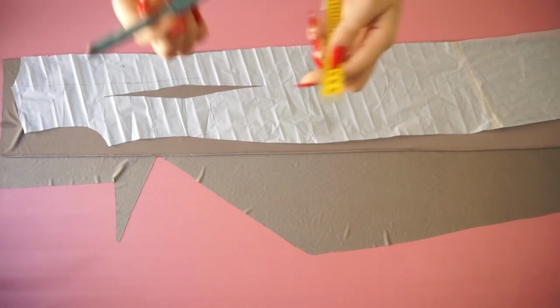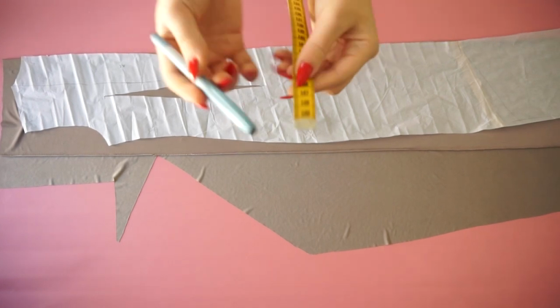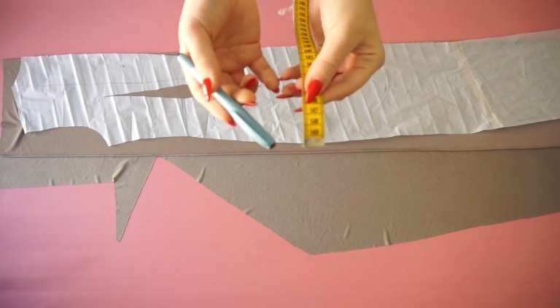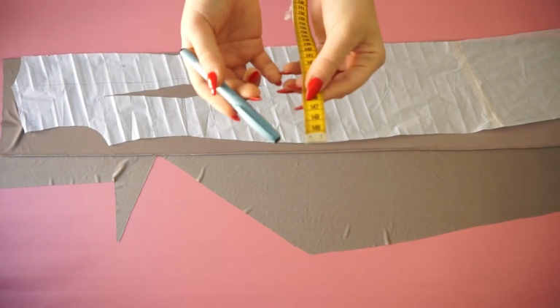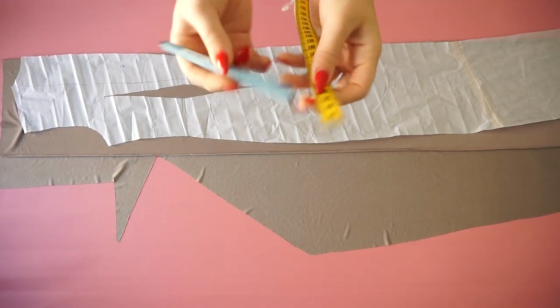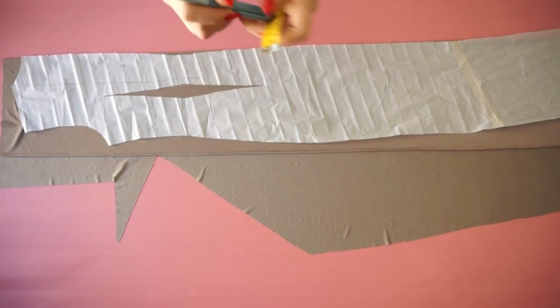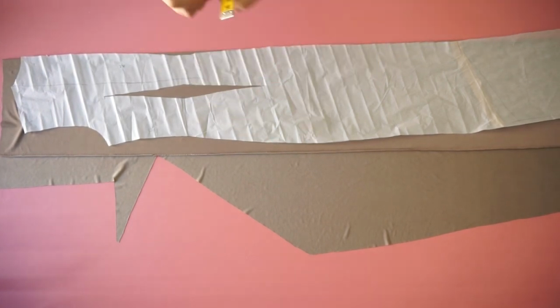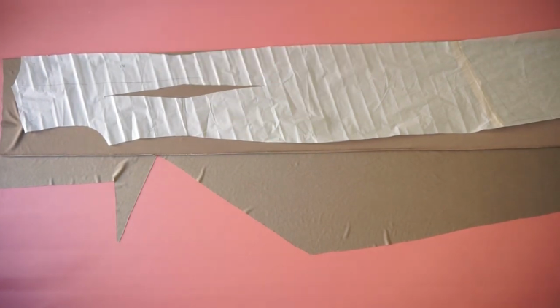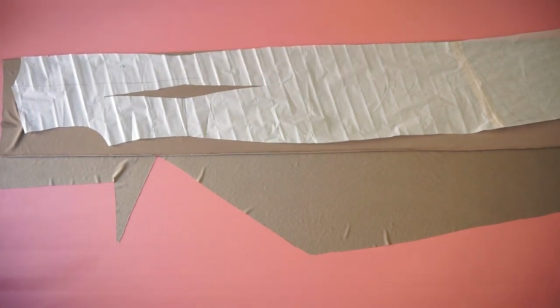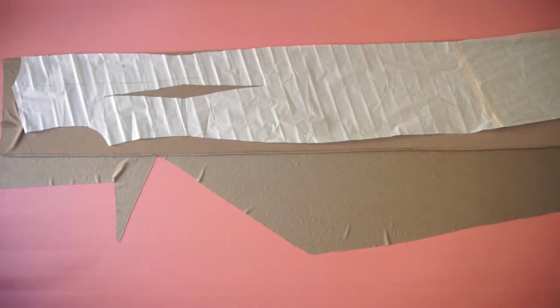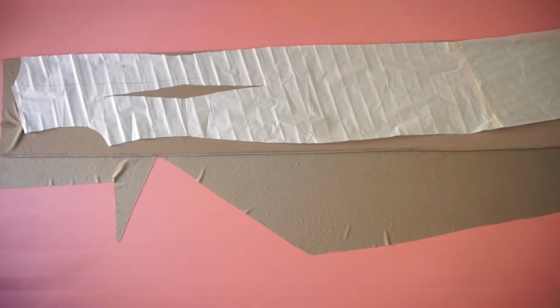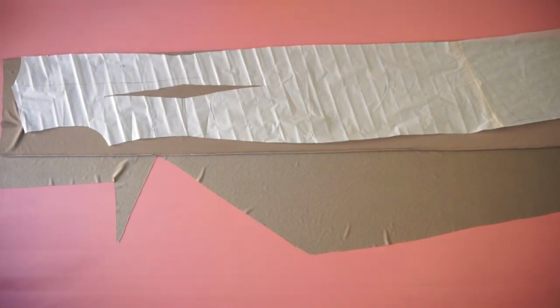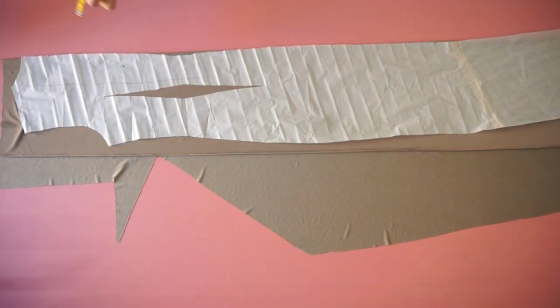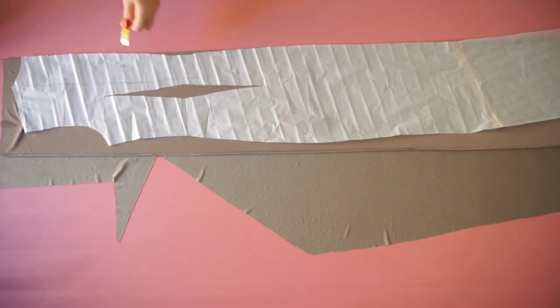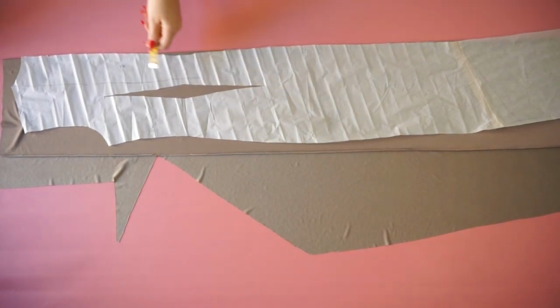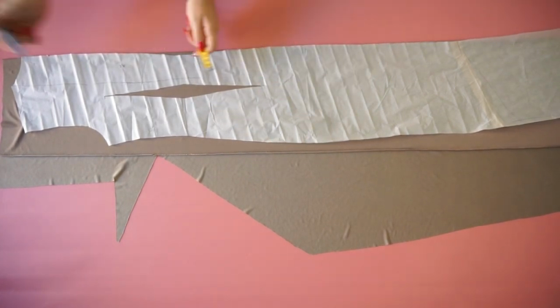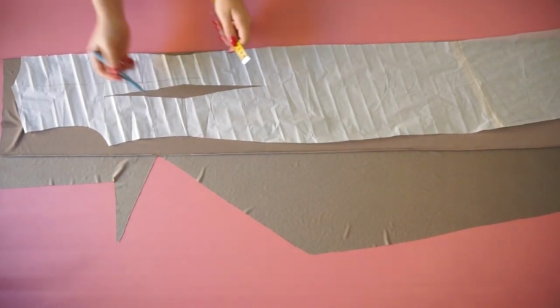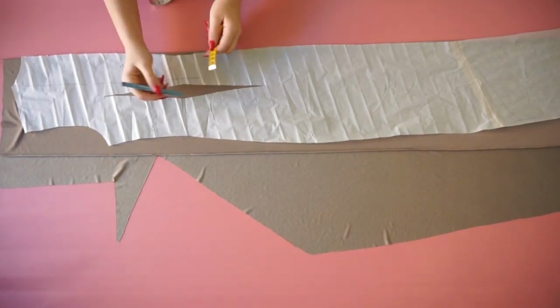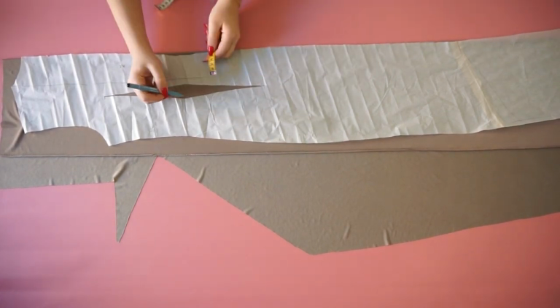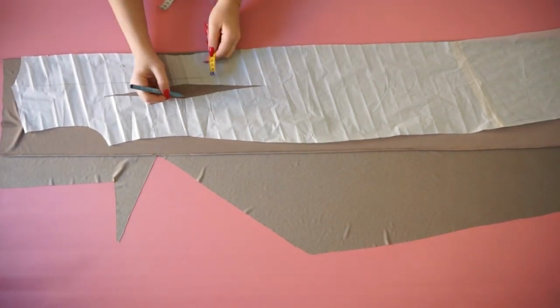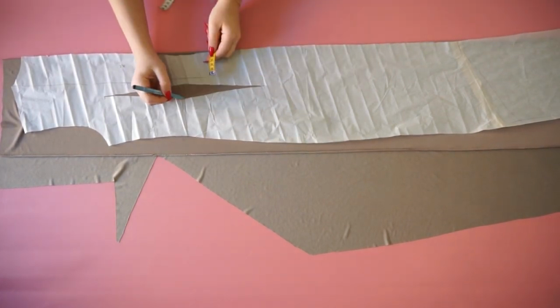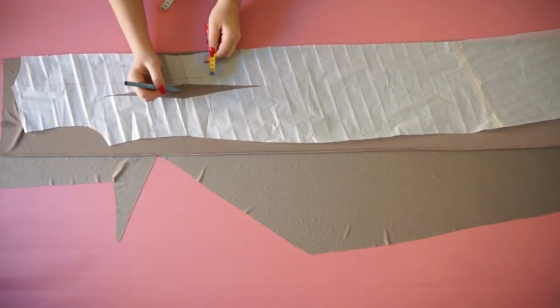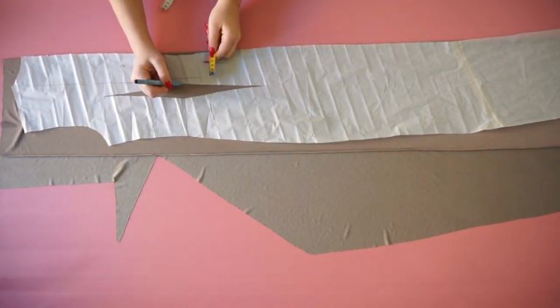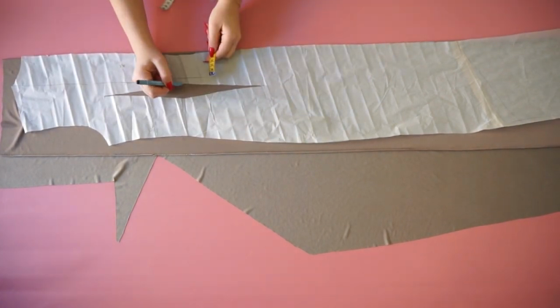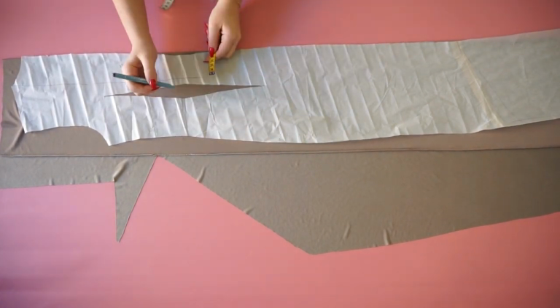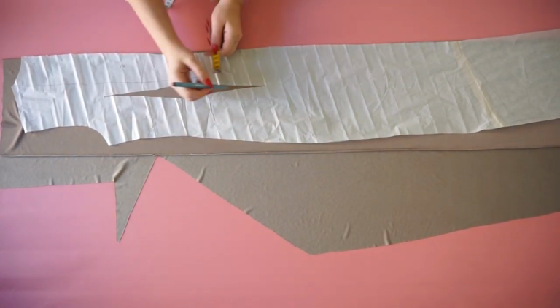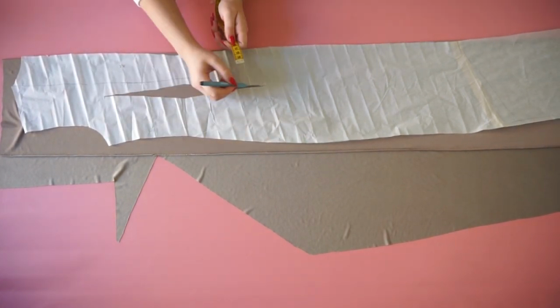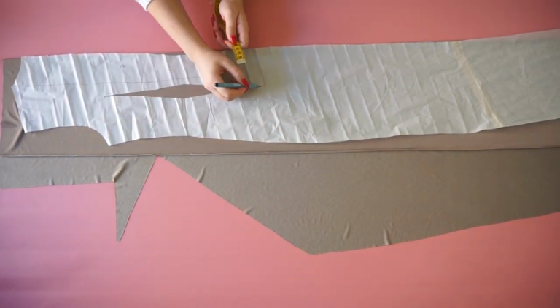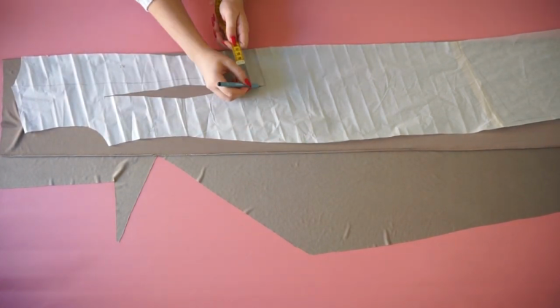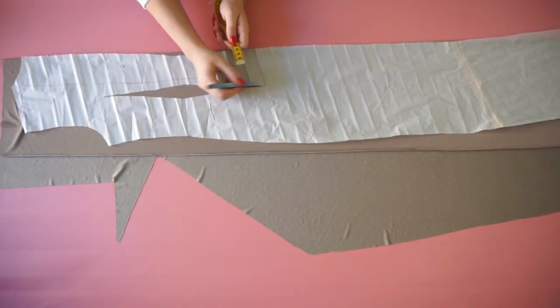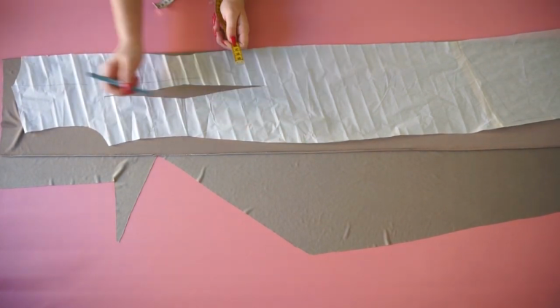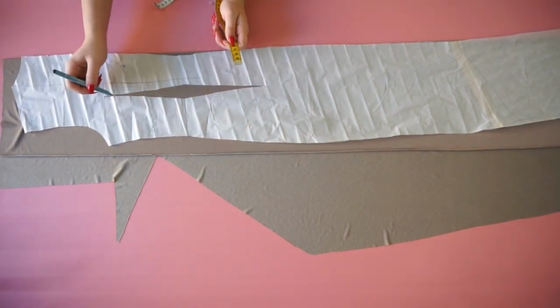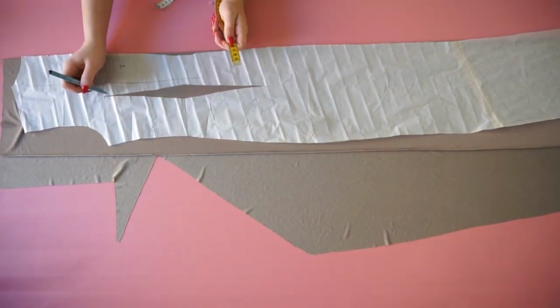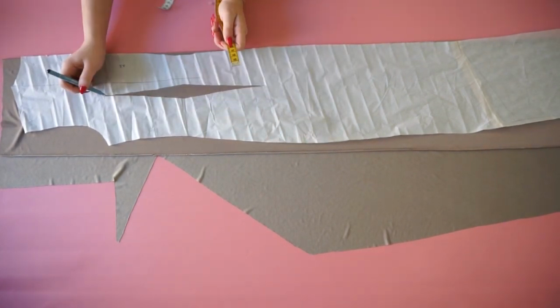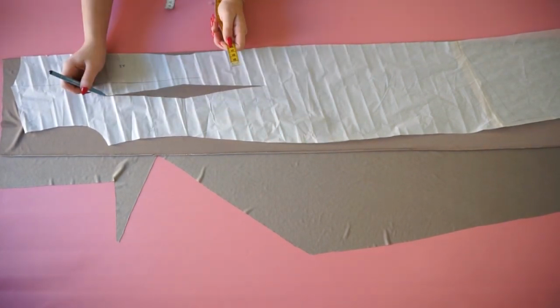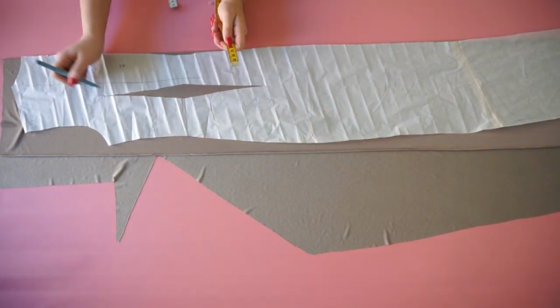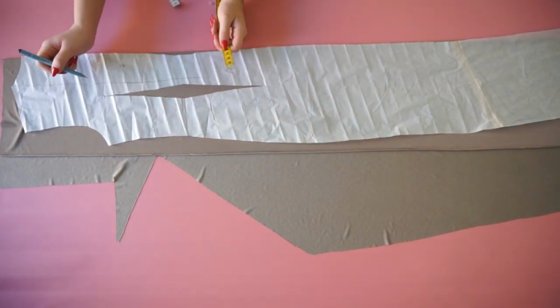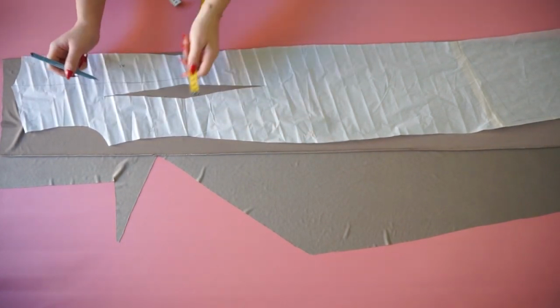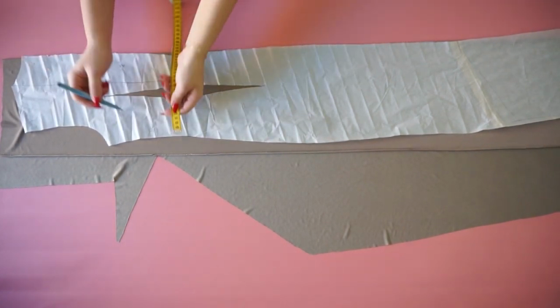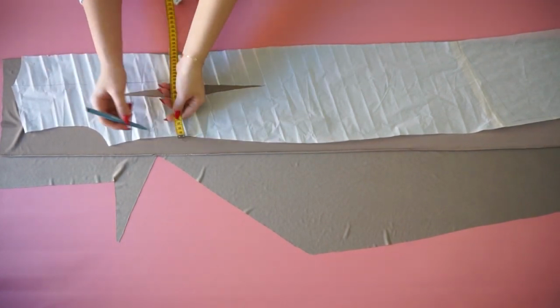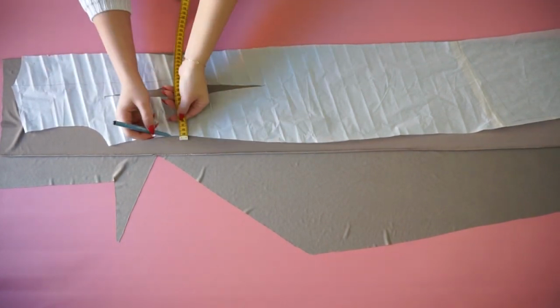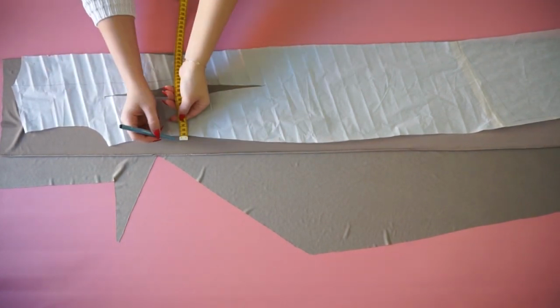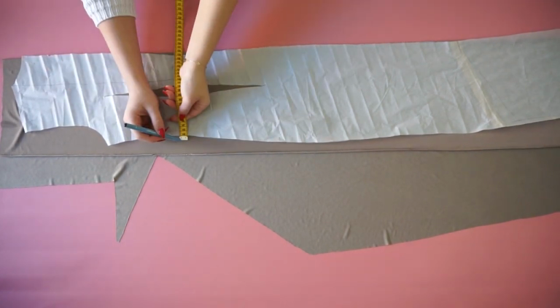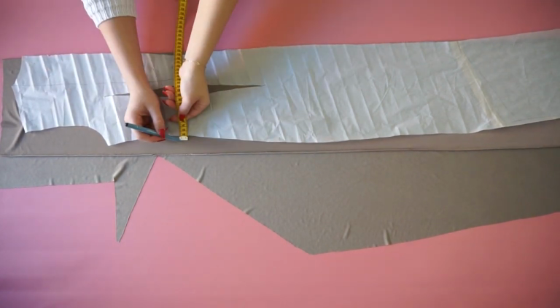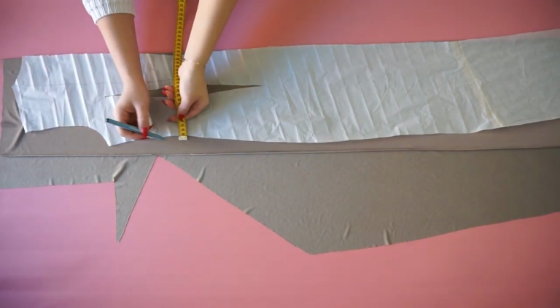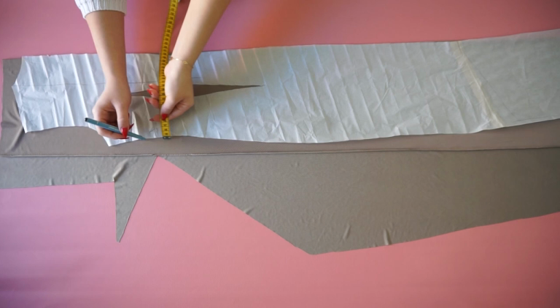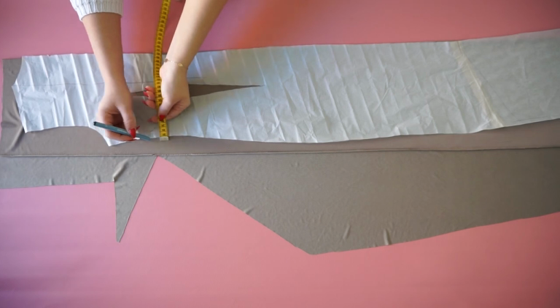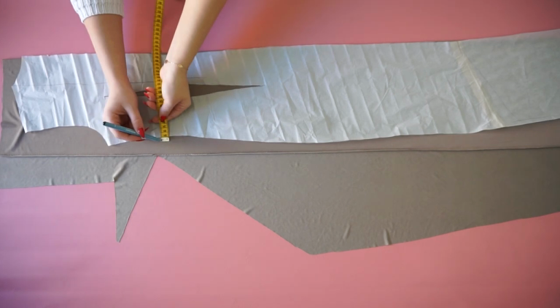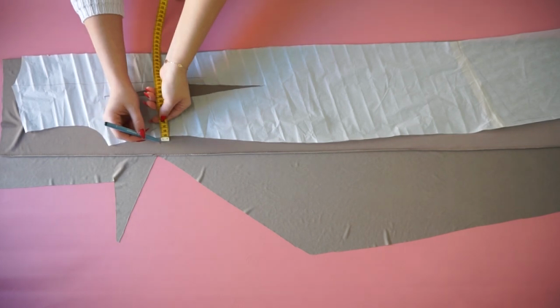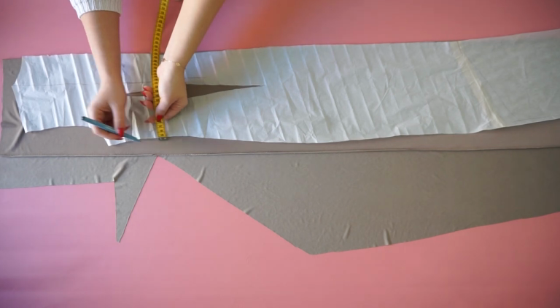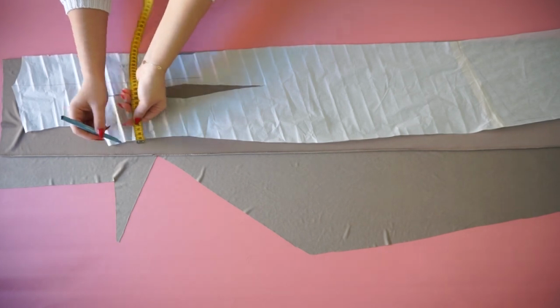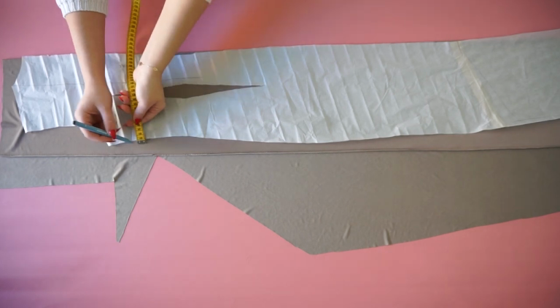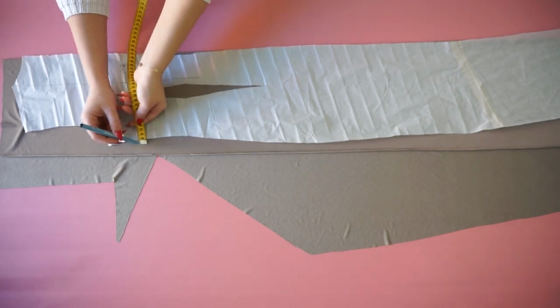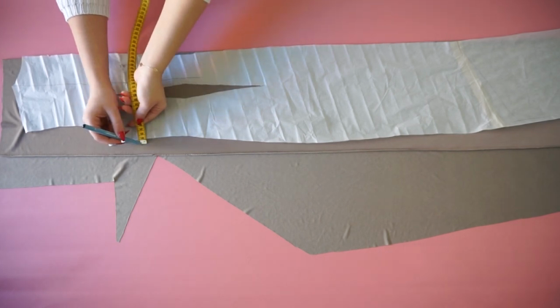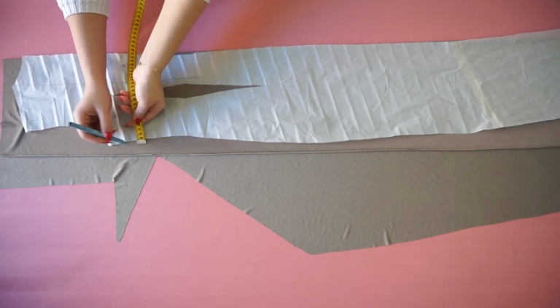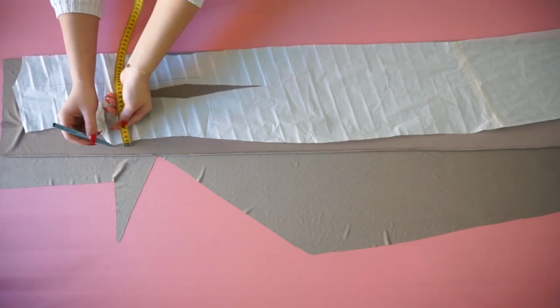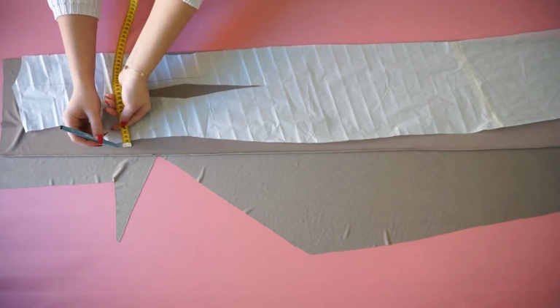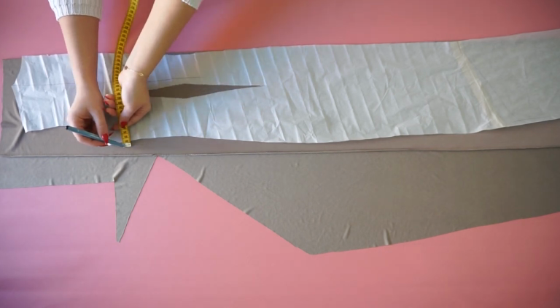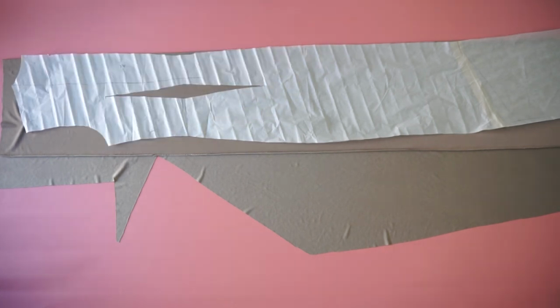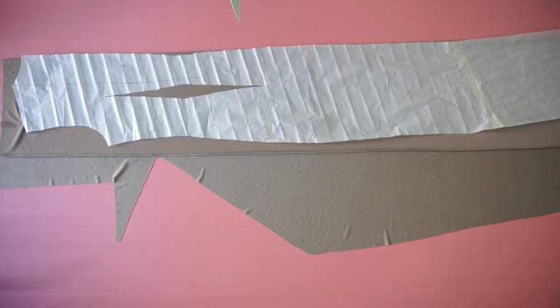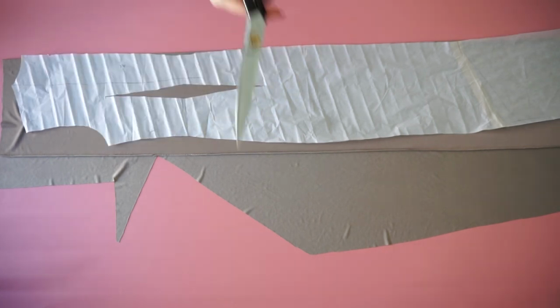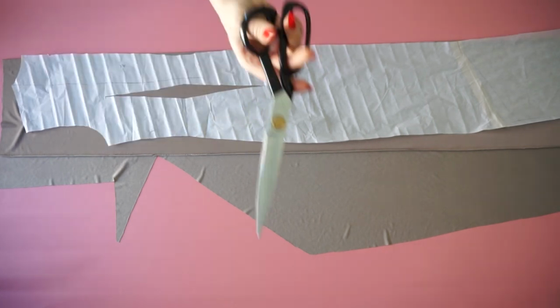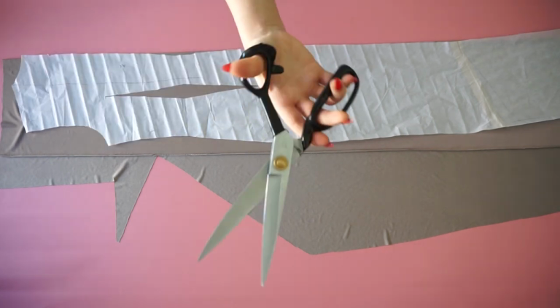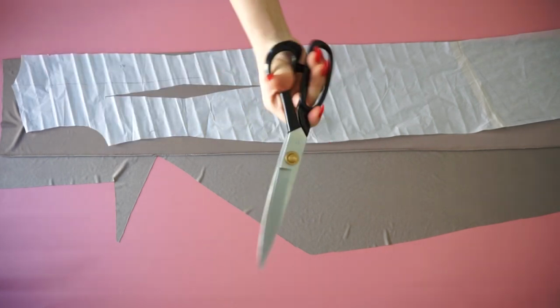The first step as always is to place the pattern on the fabric. Measure 1 centimeter for the sewing allowance and cut out all of the pieces.